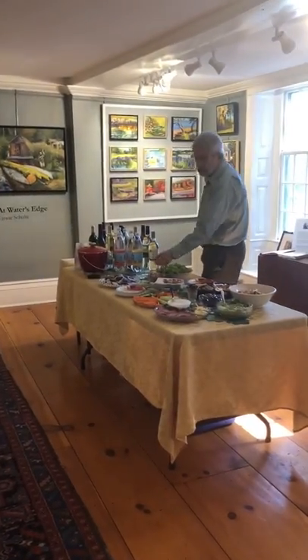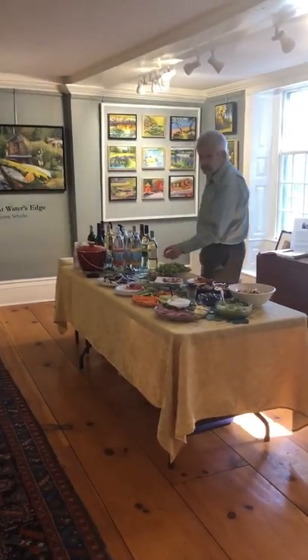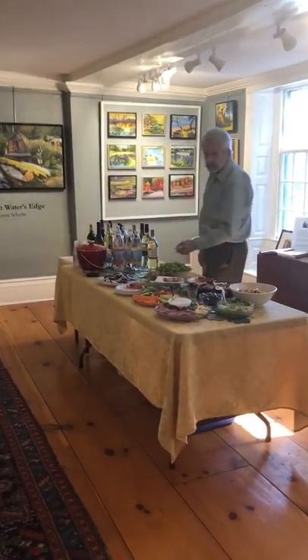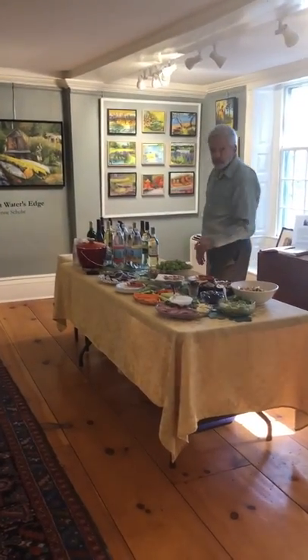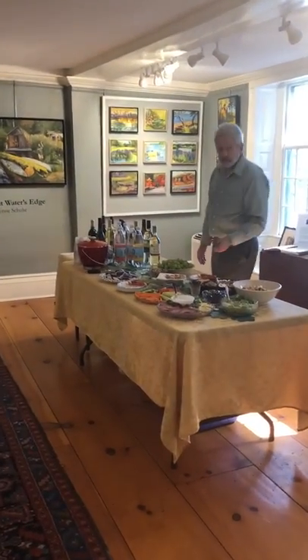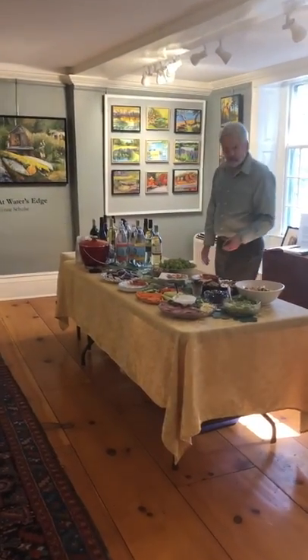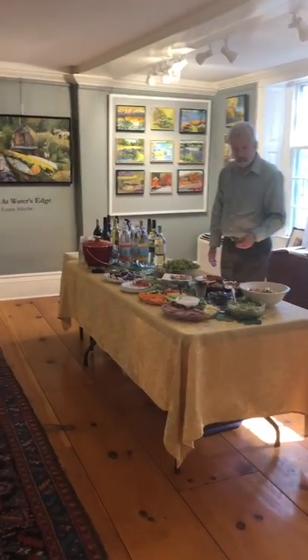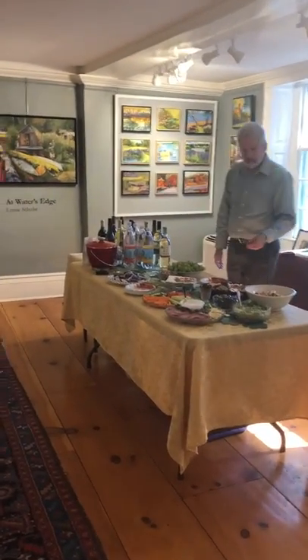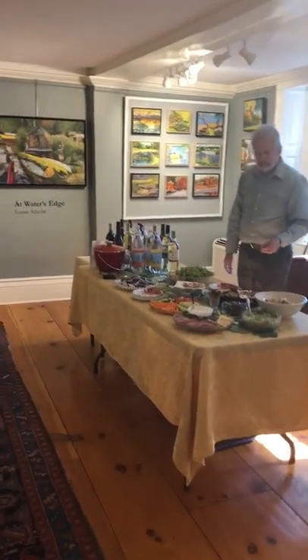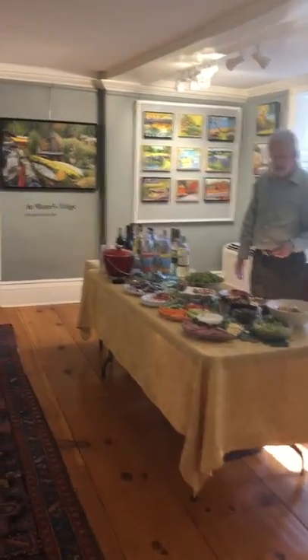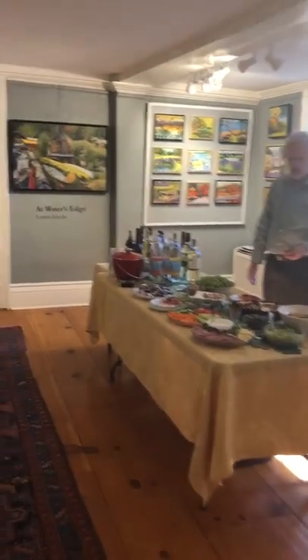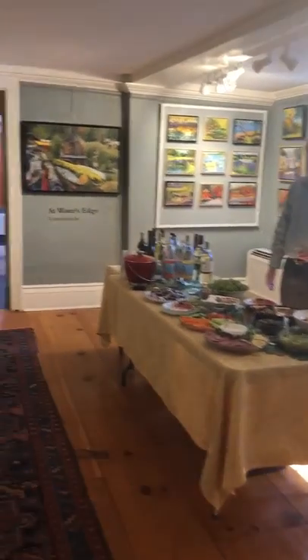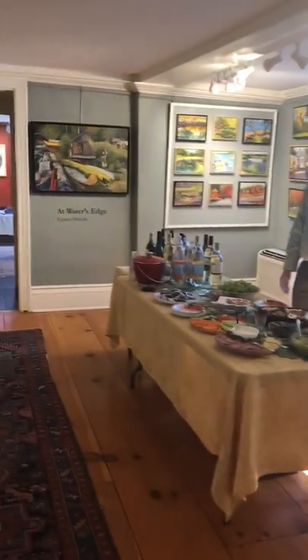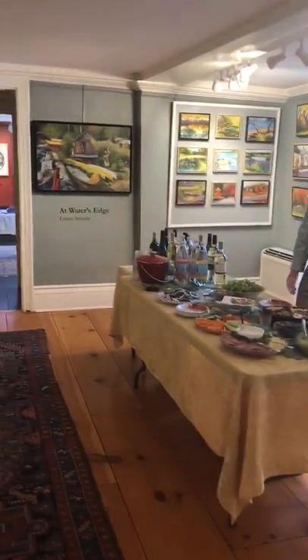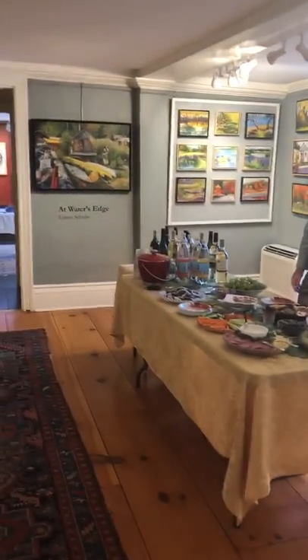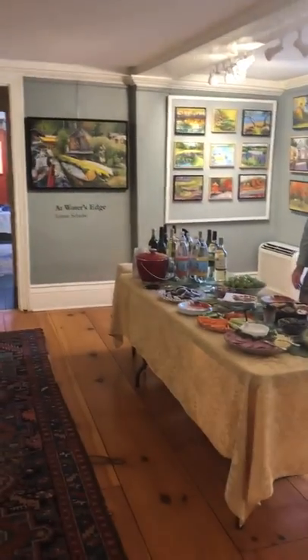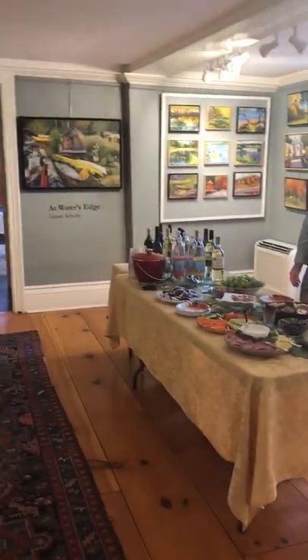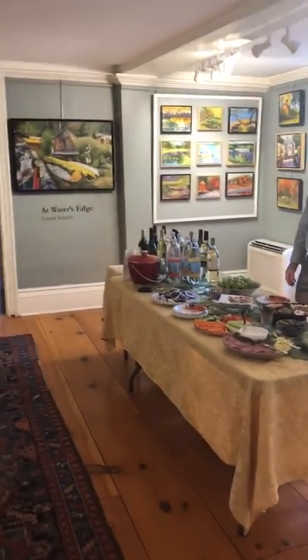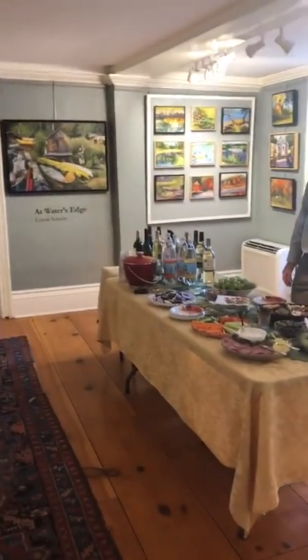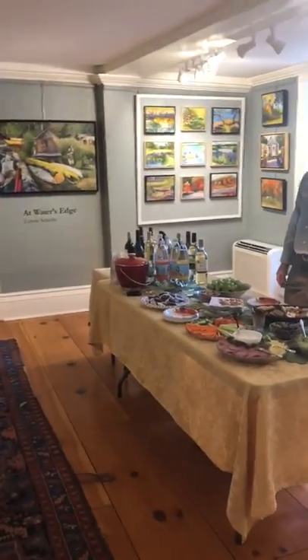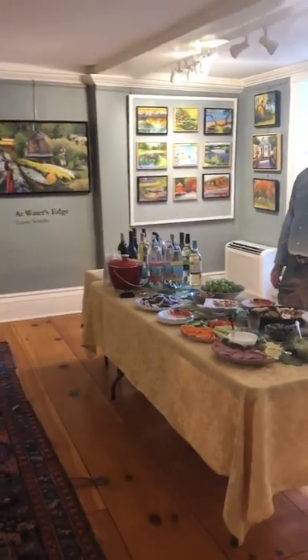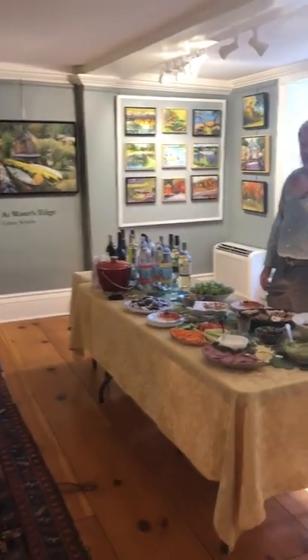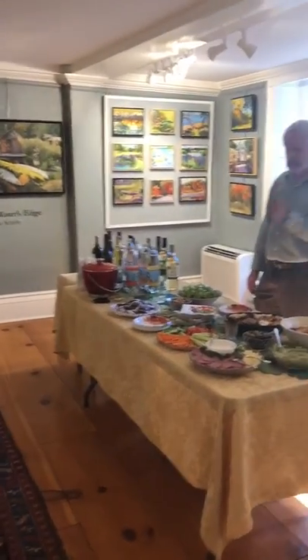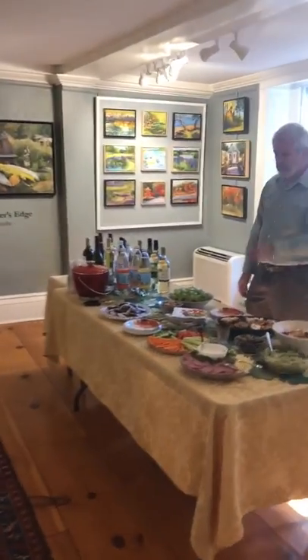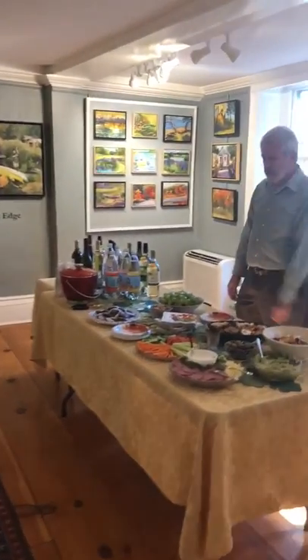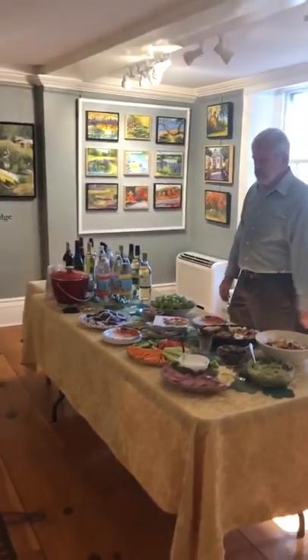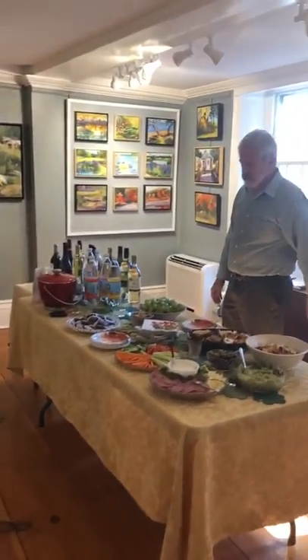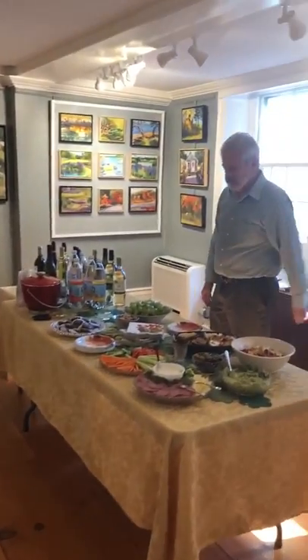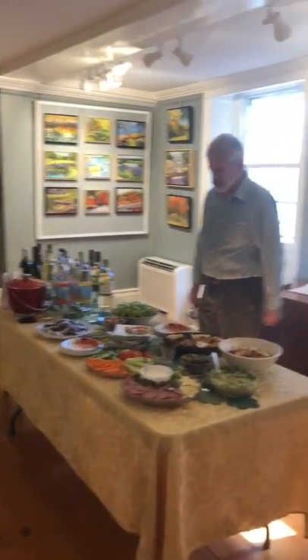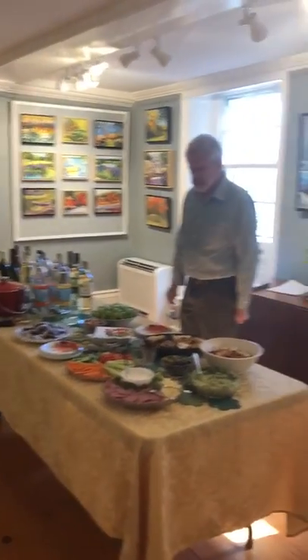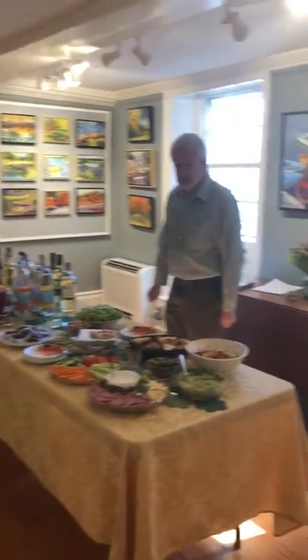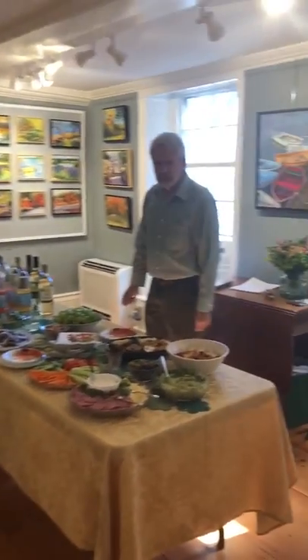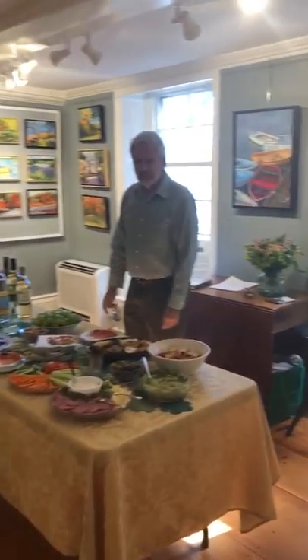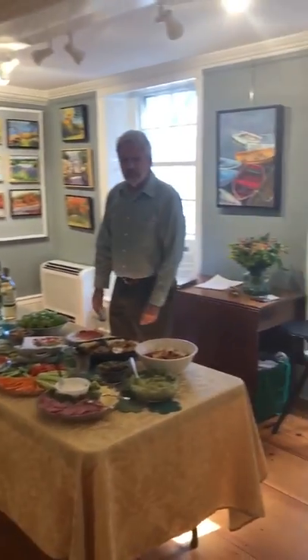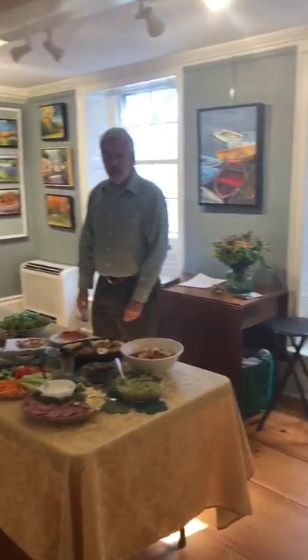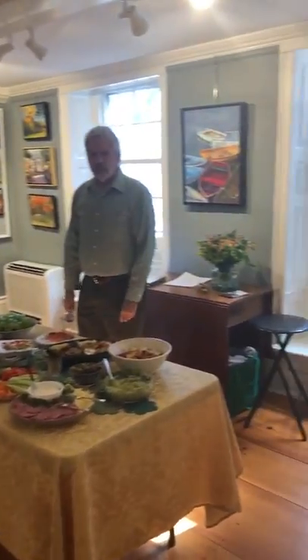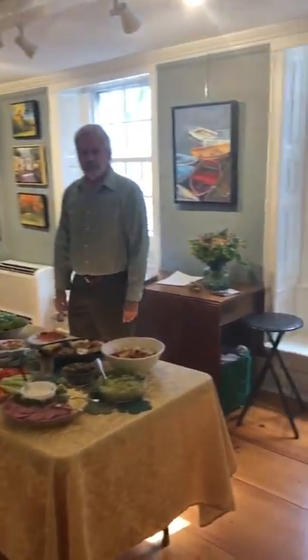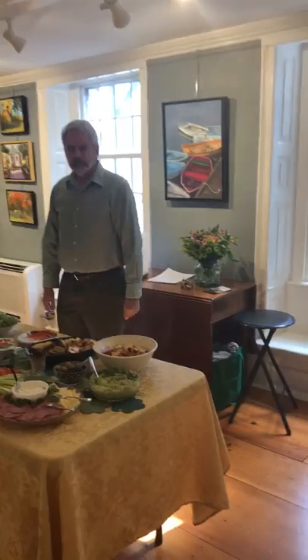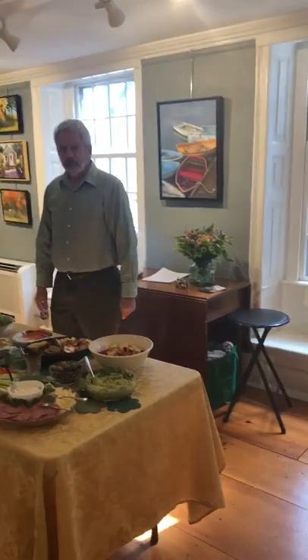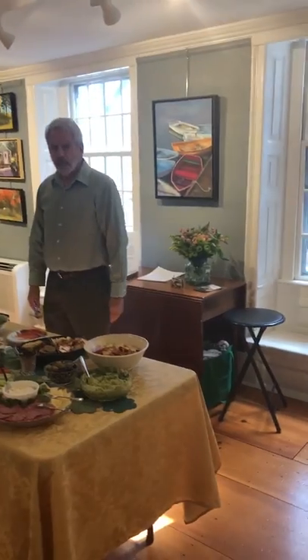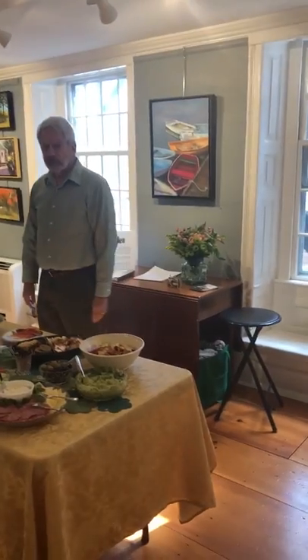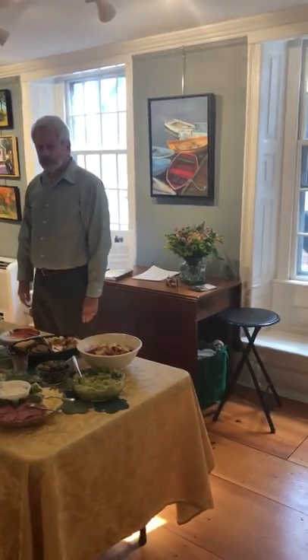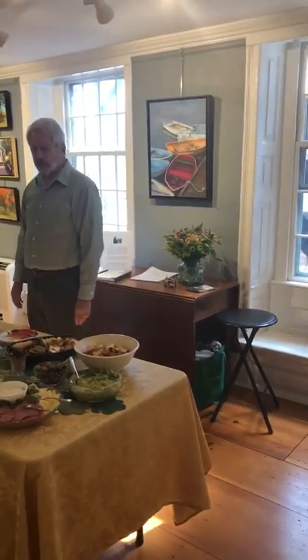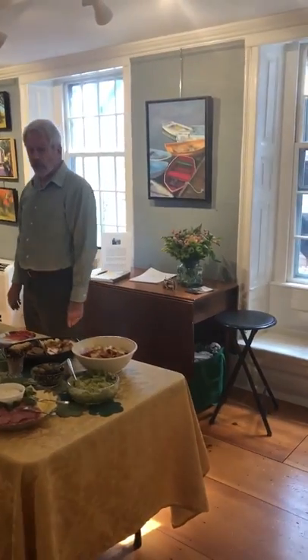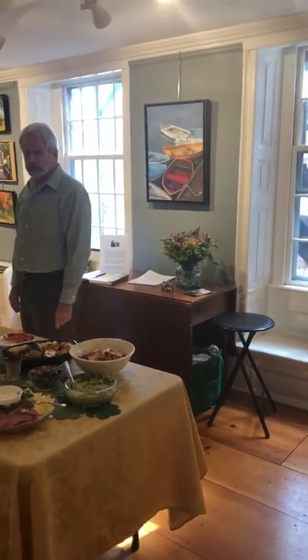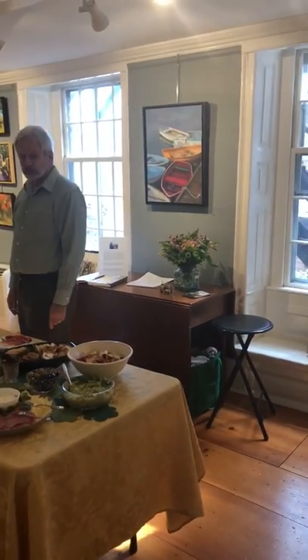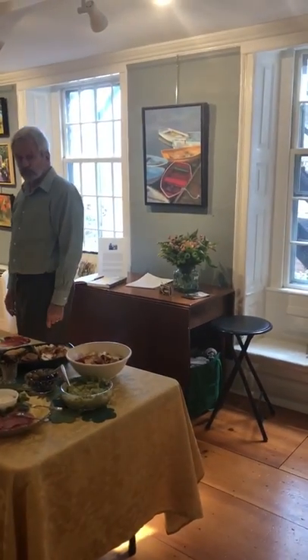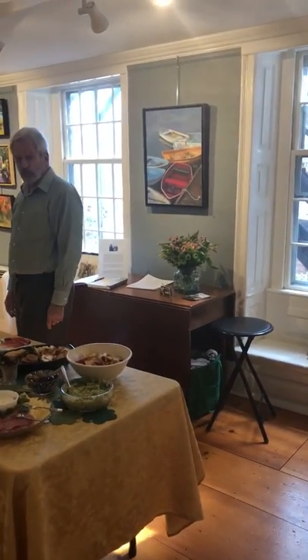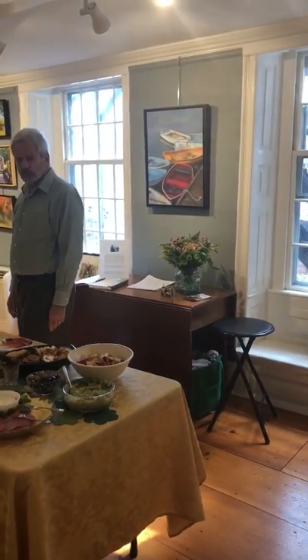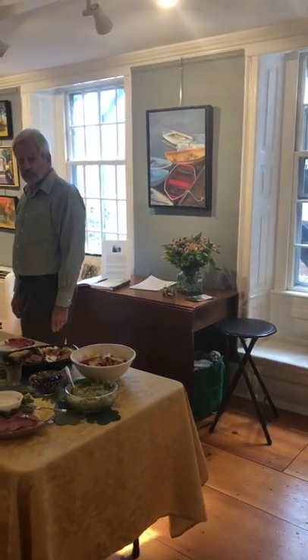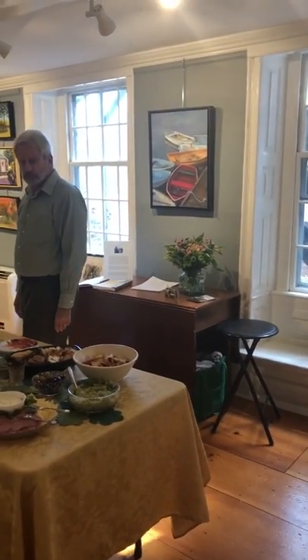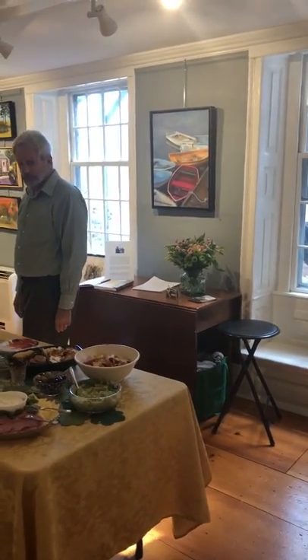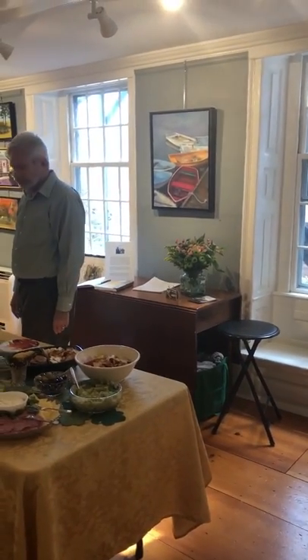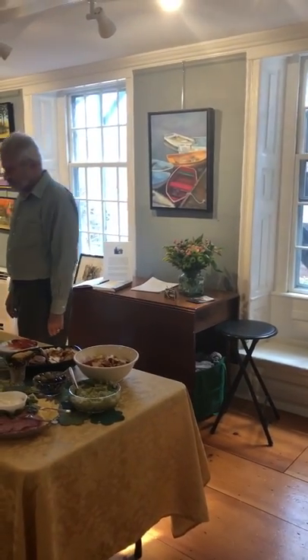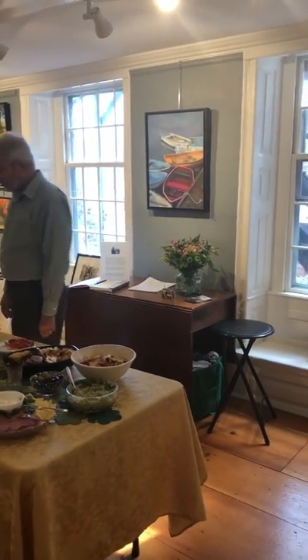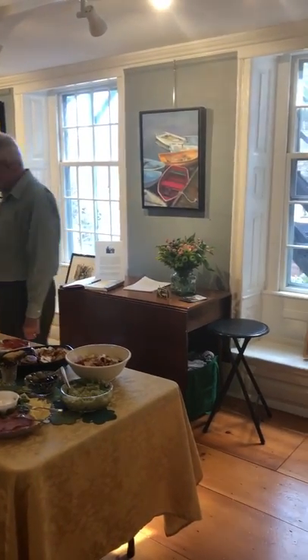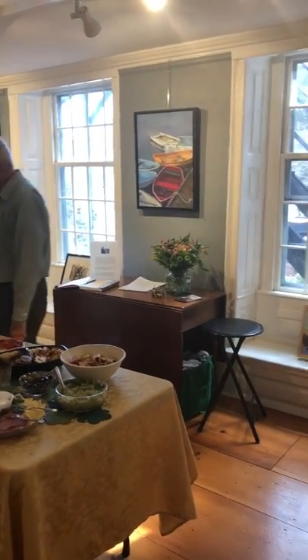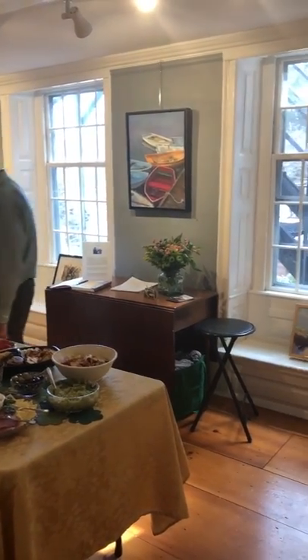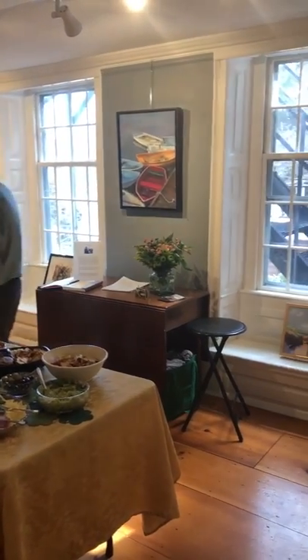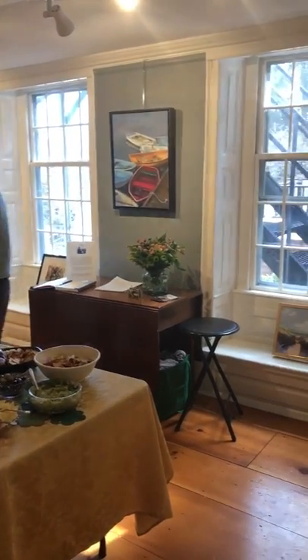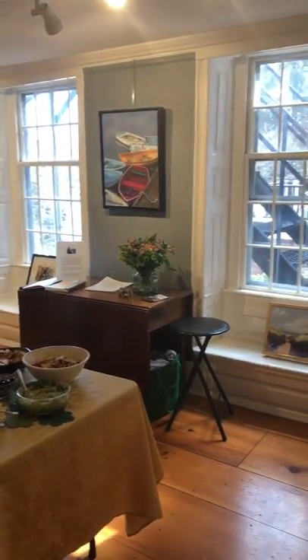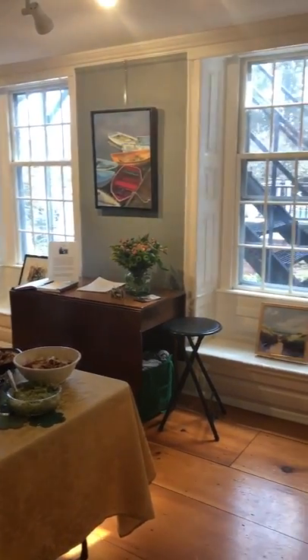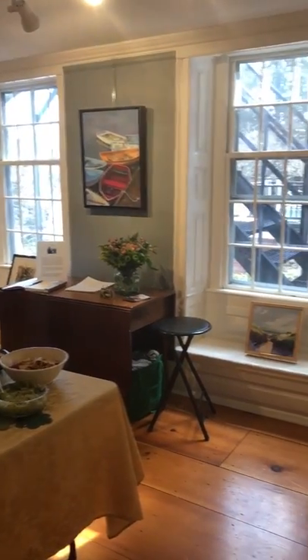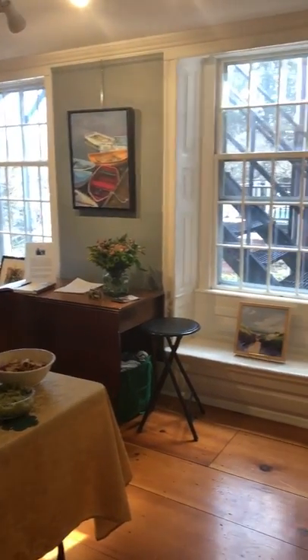Tom over by the refreshments. Paintings on the wall. More paintings. There's Boatload.